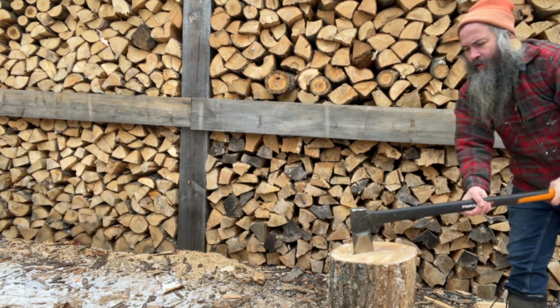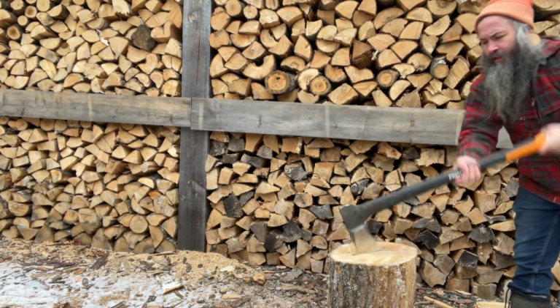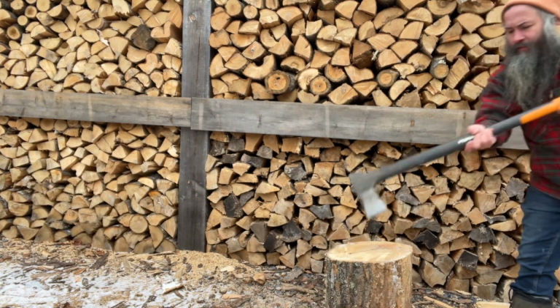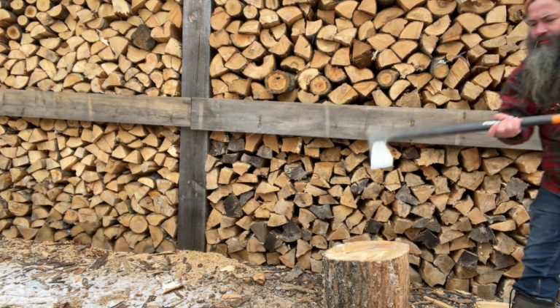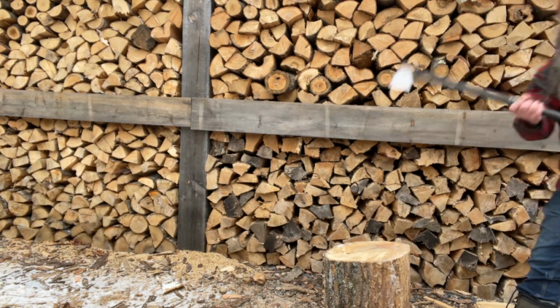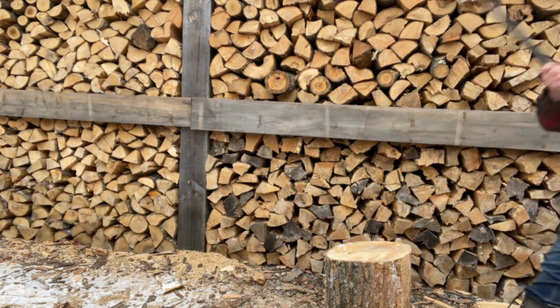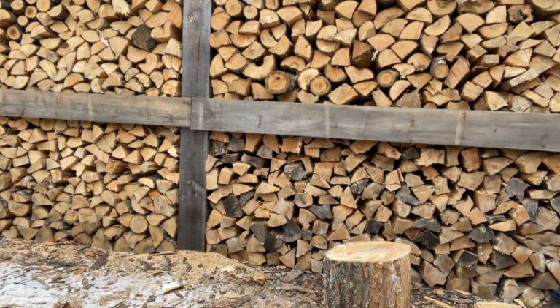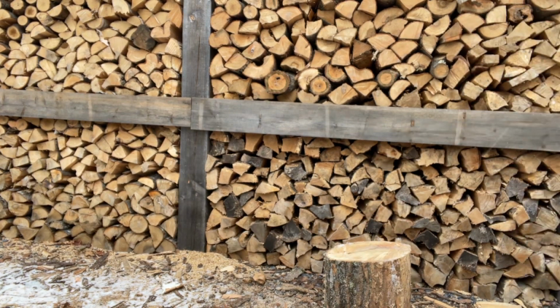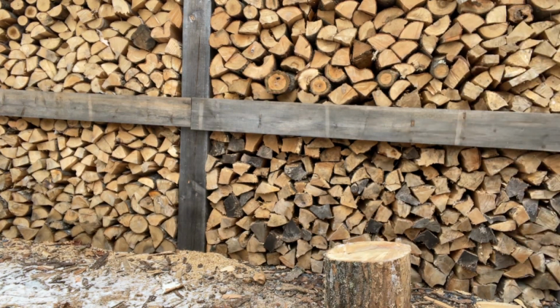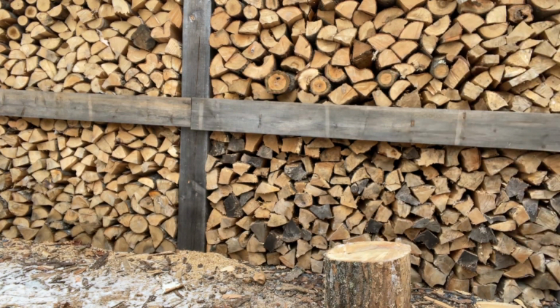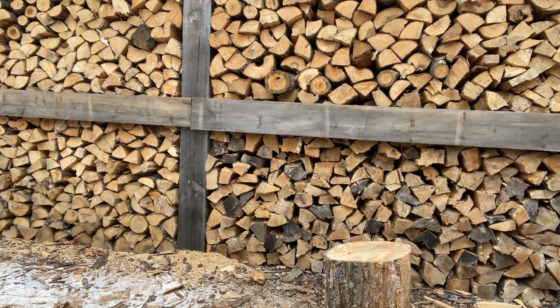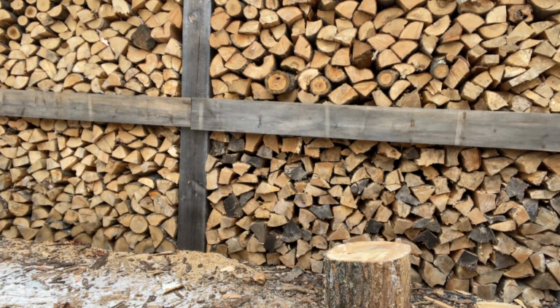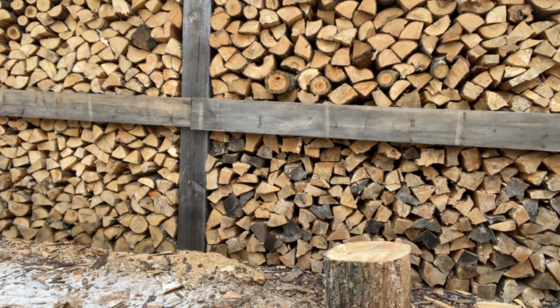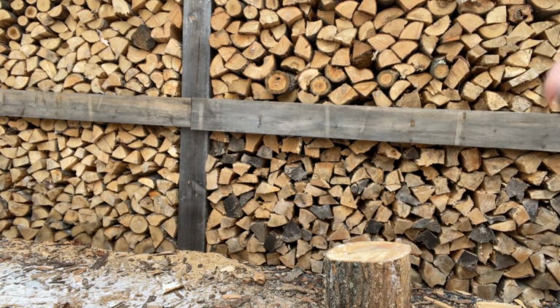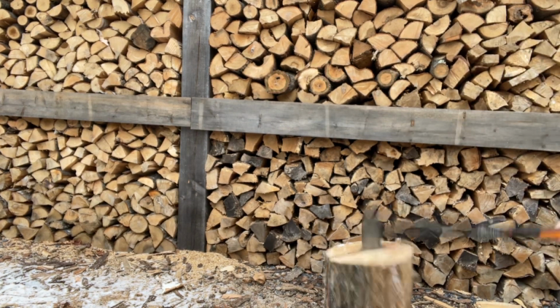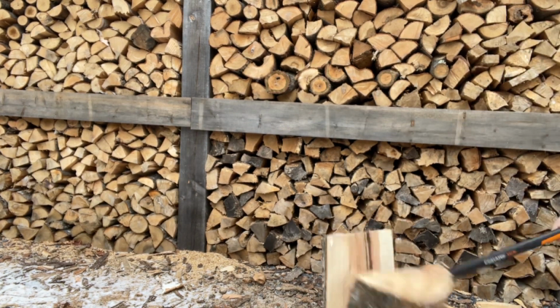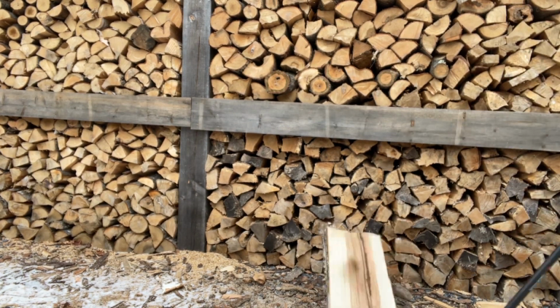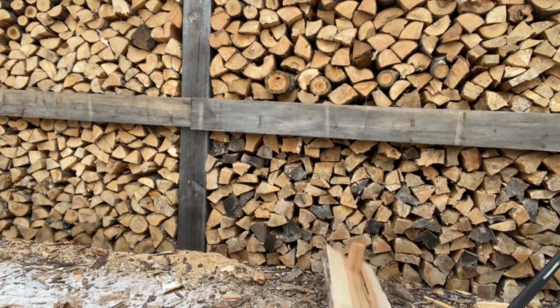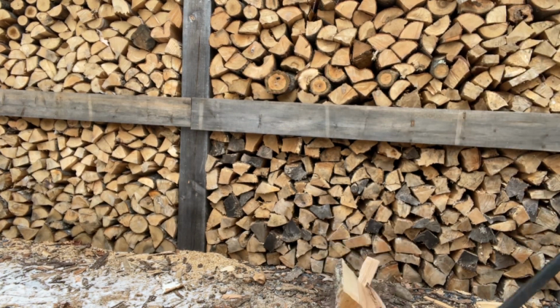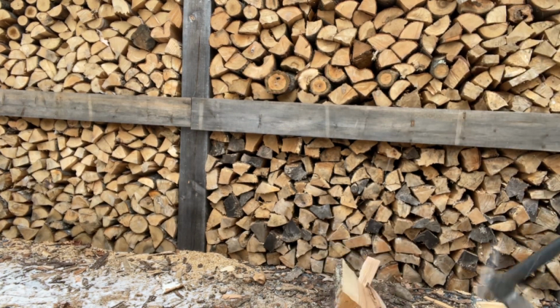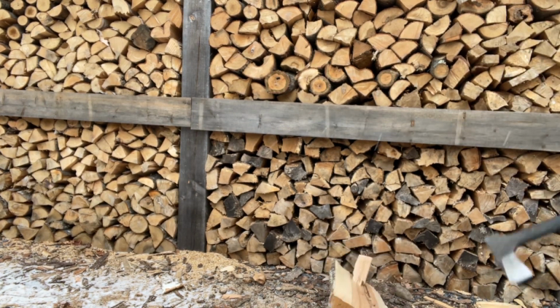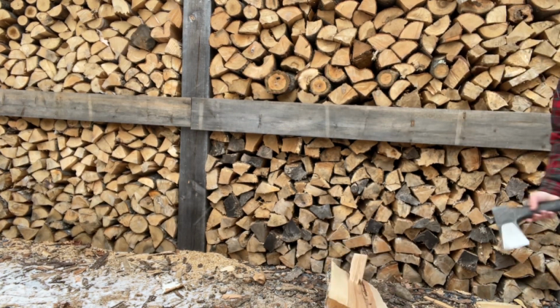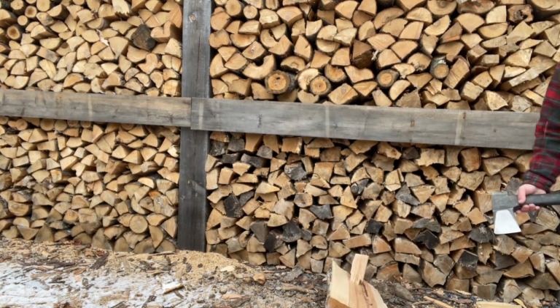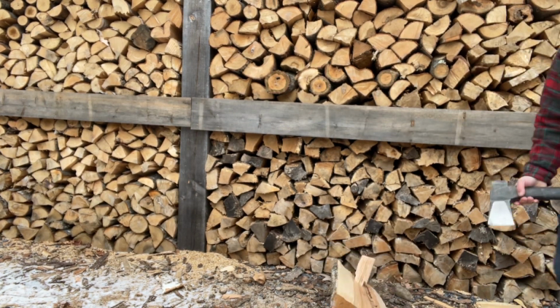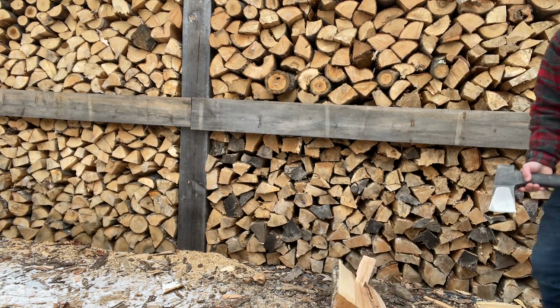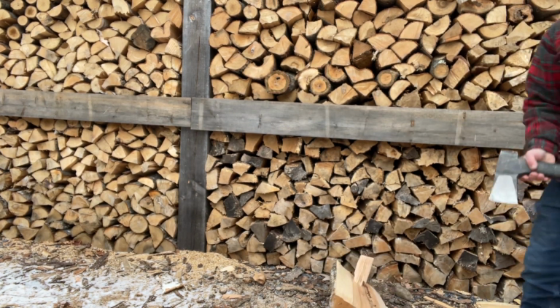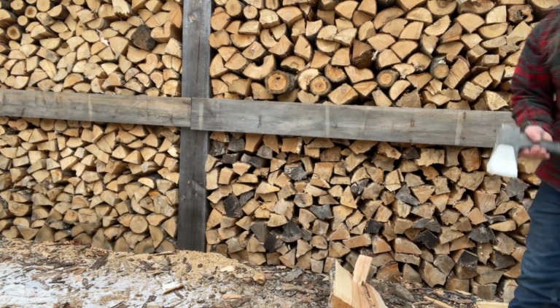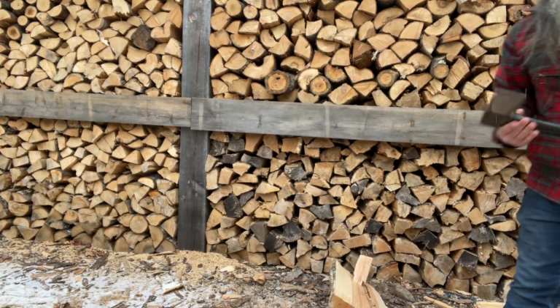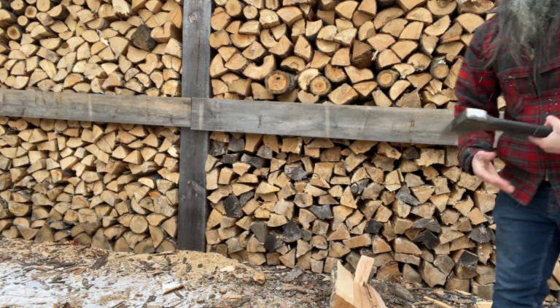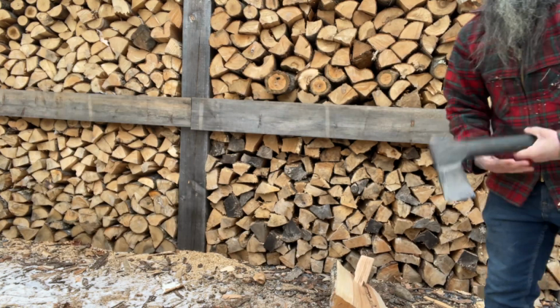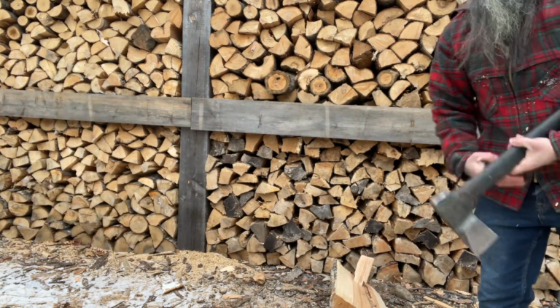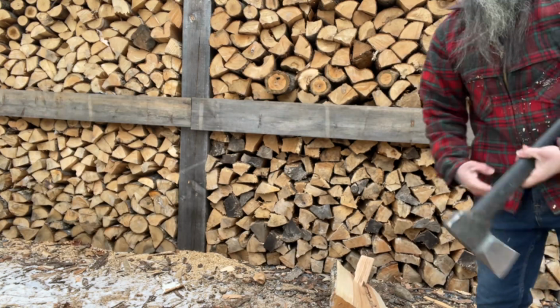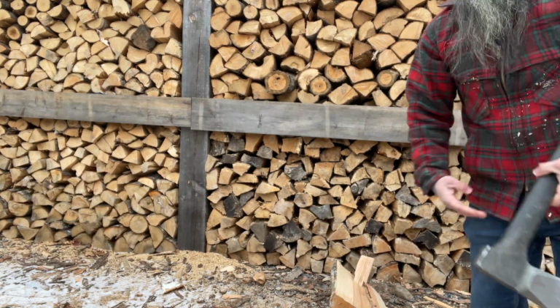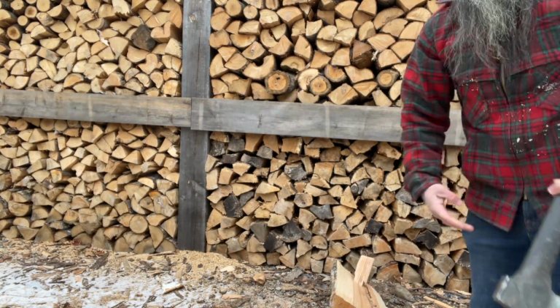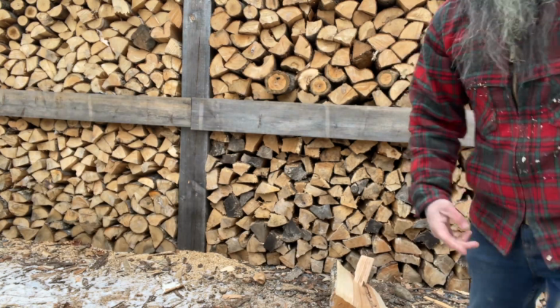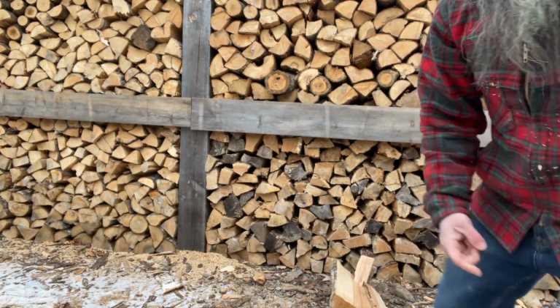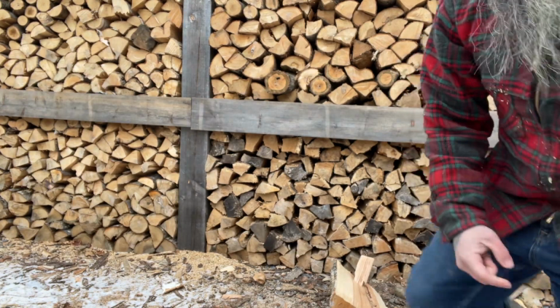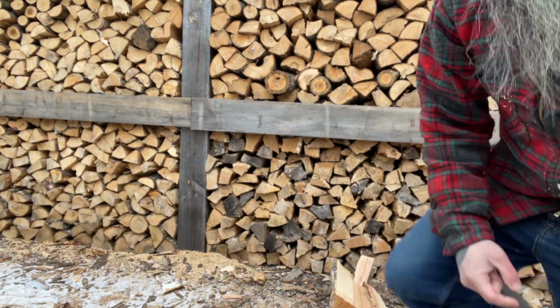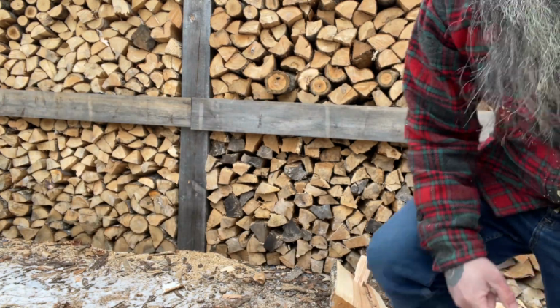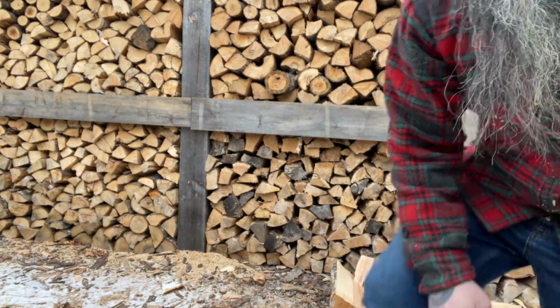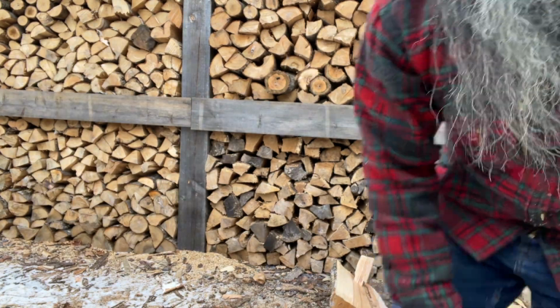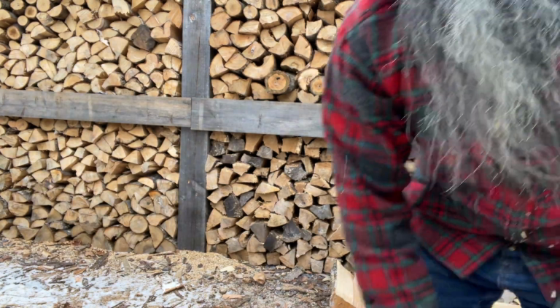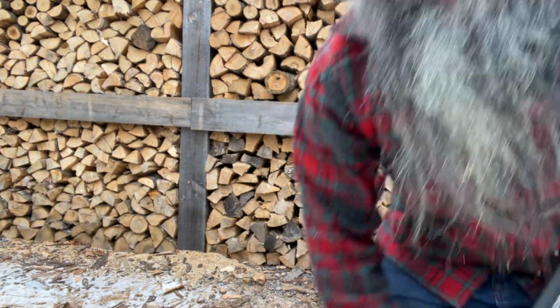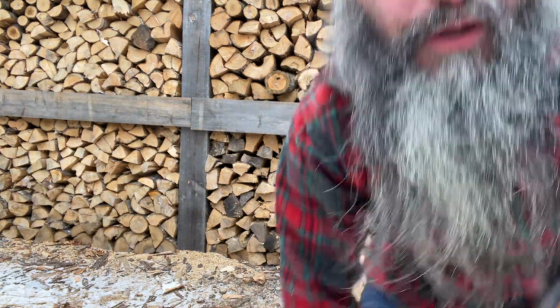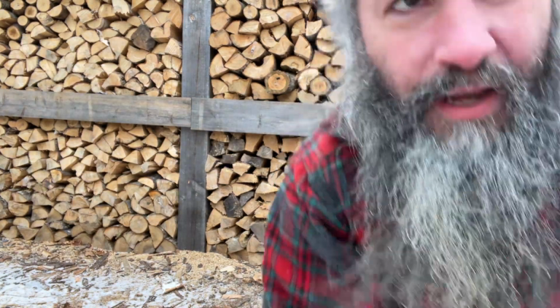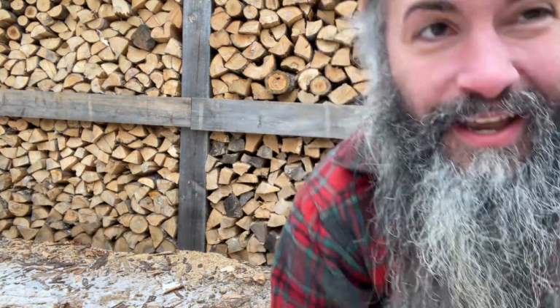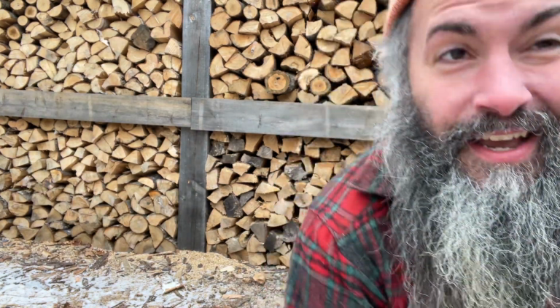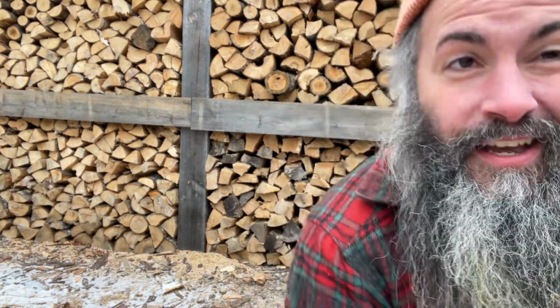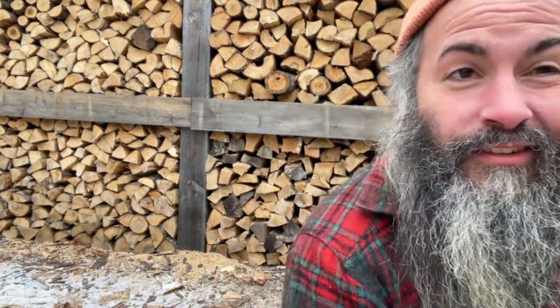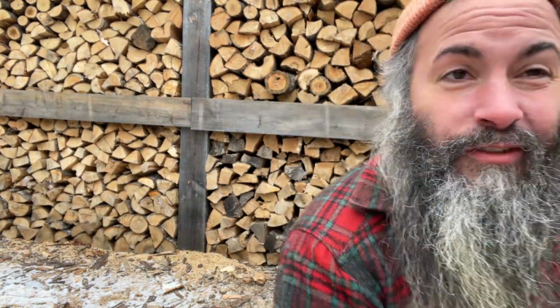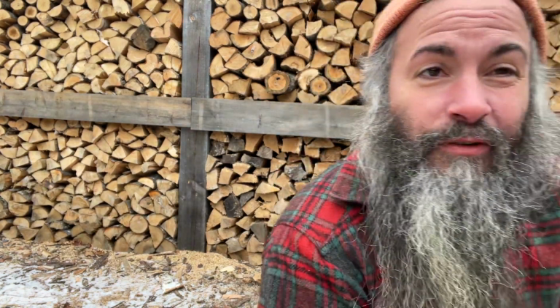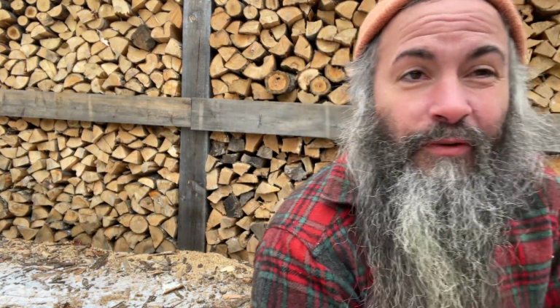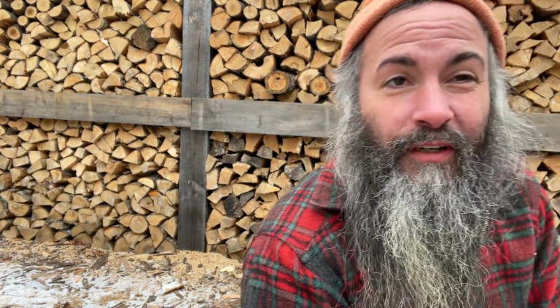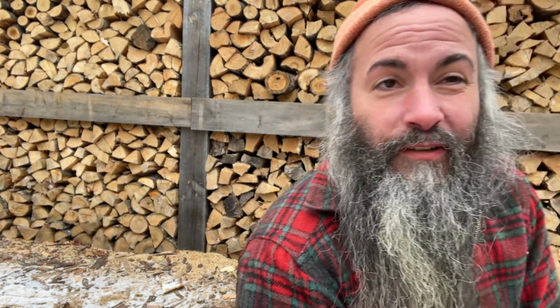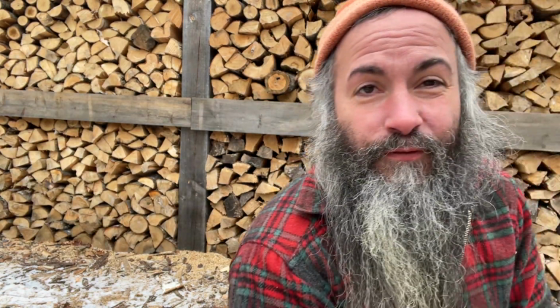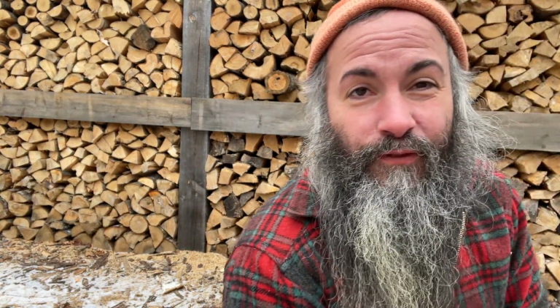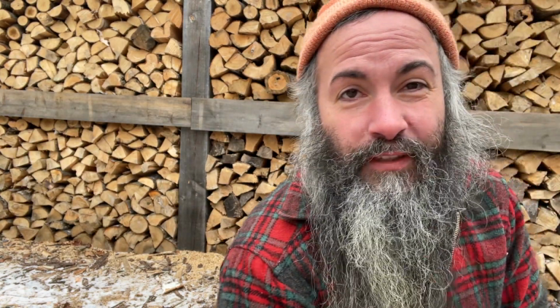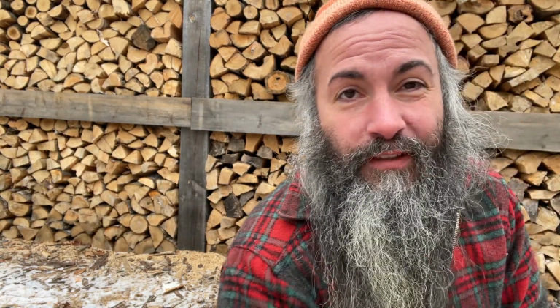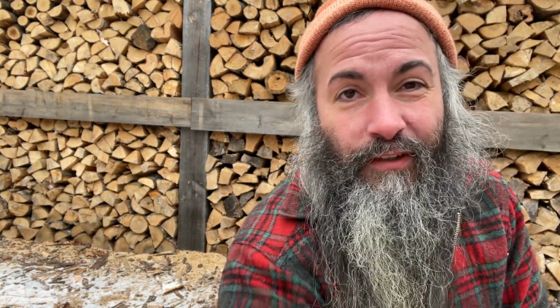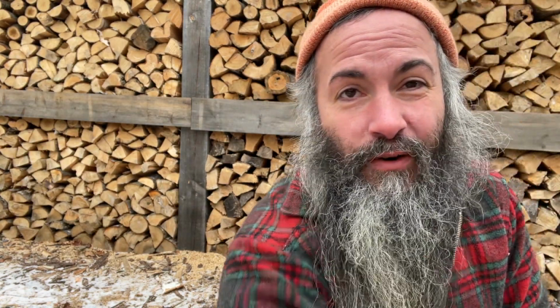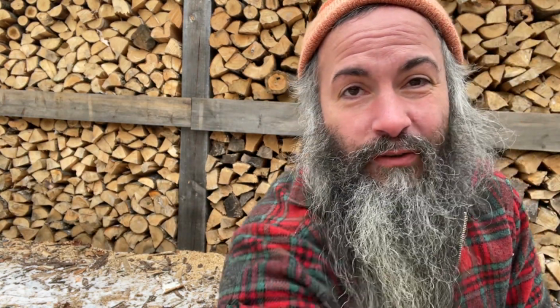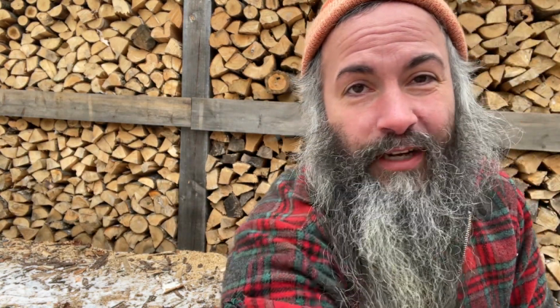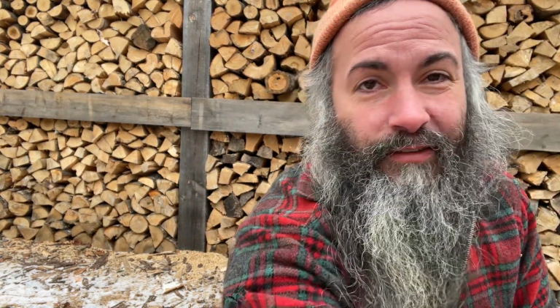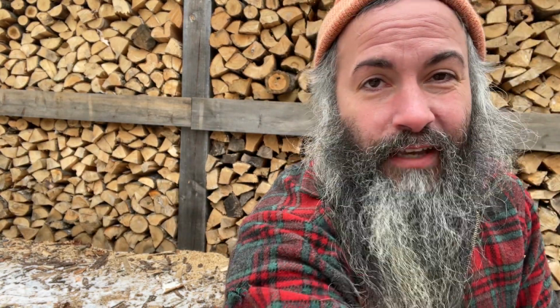So you have a choice of when splitting firewood — do it when it's freezing cold outside.